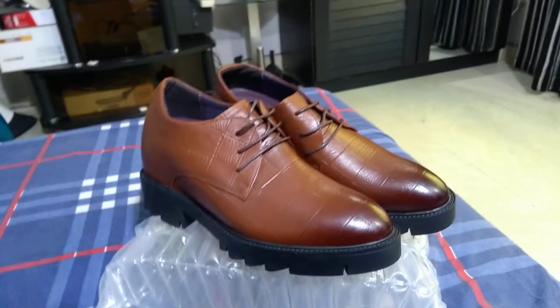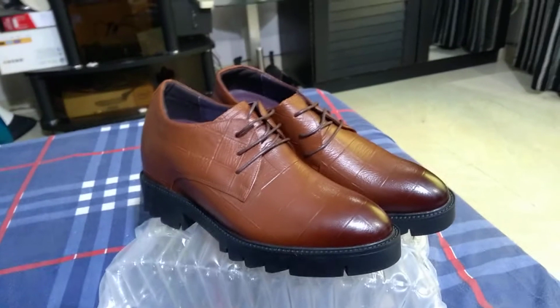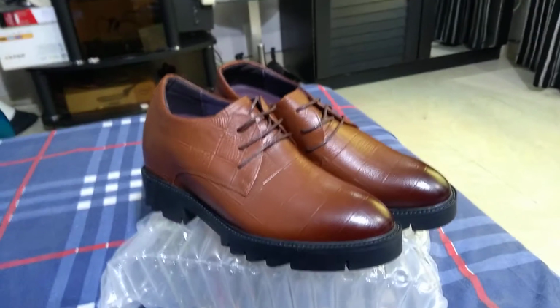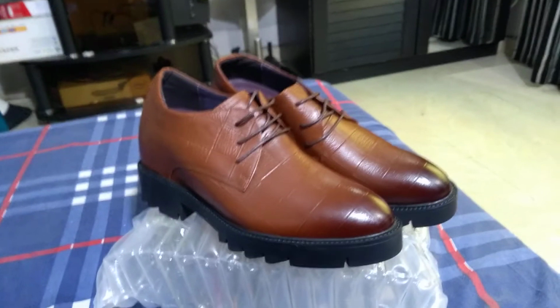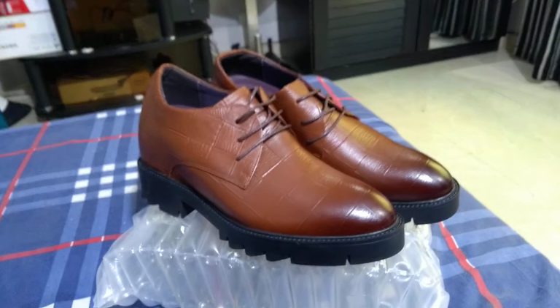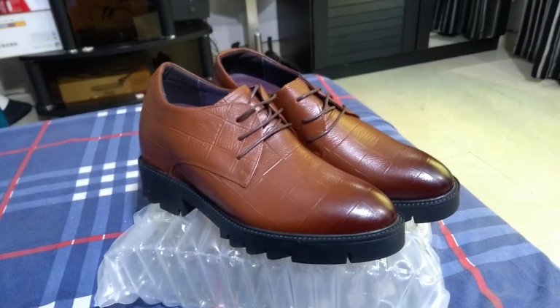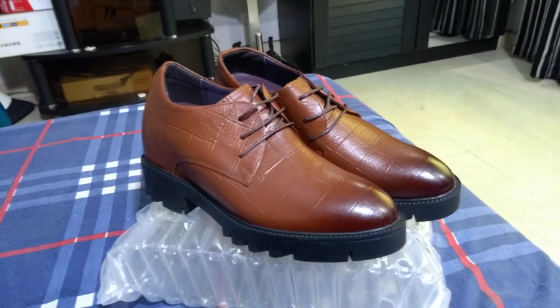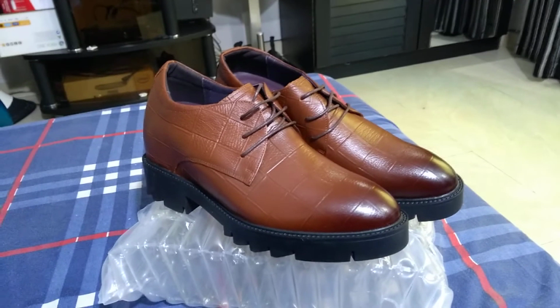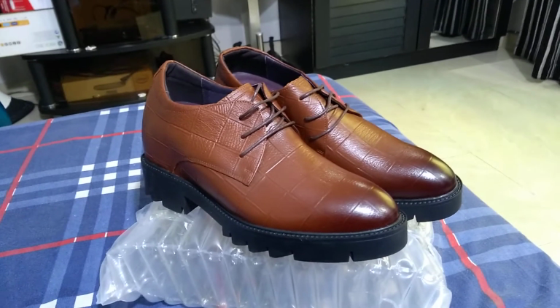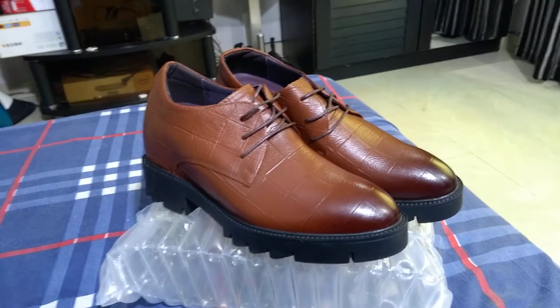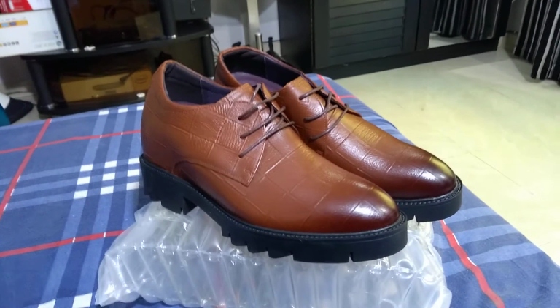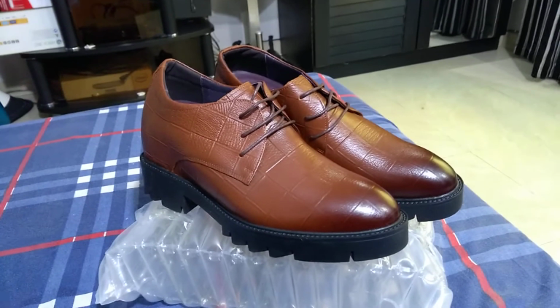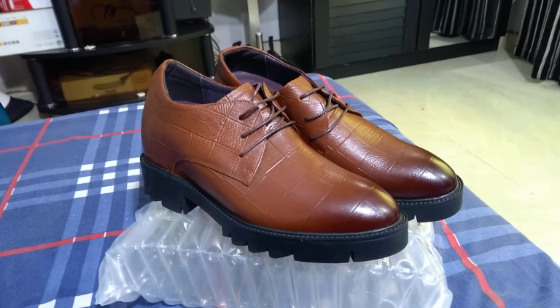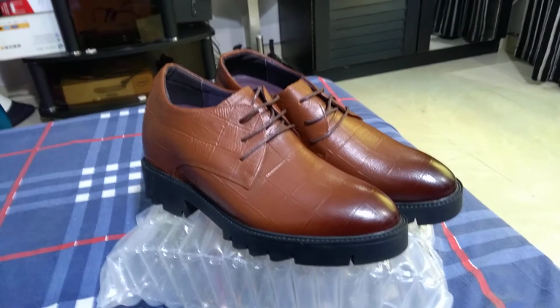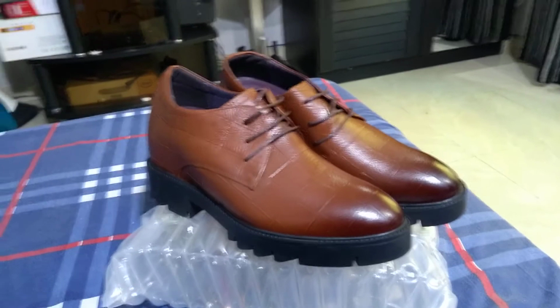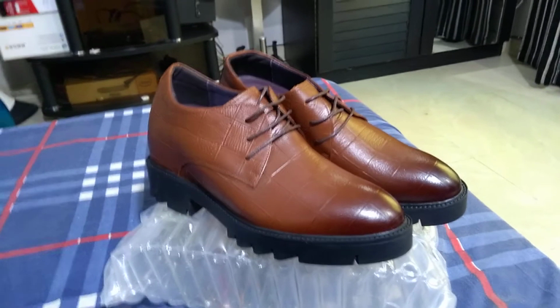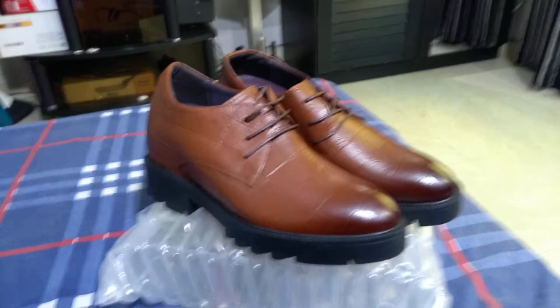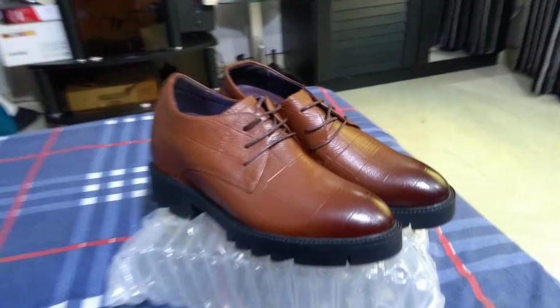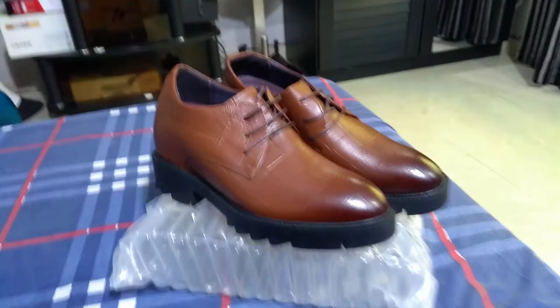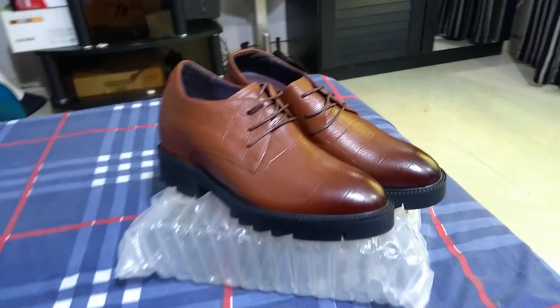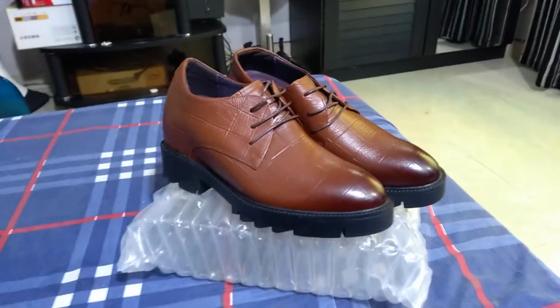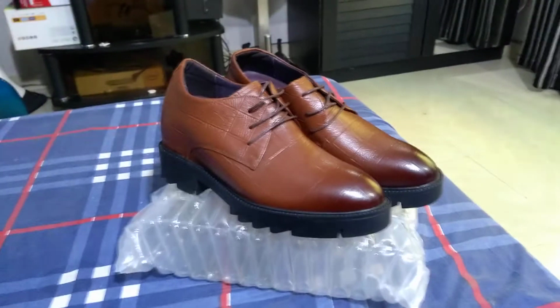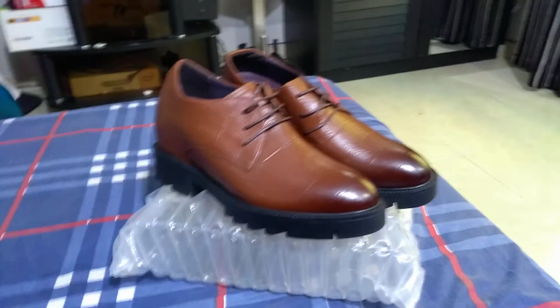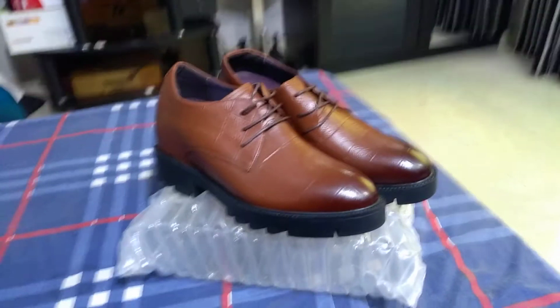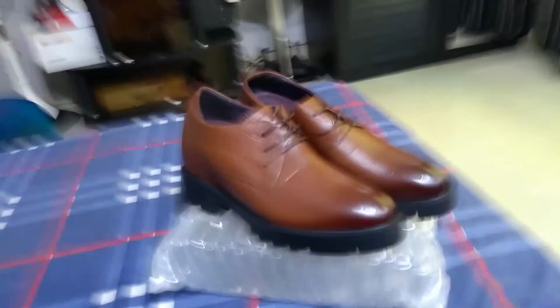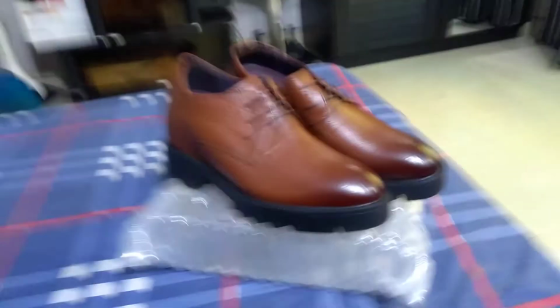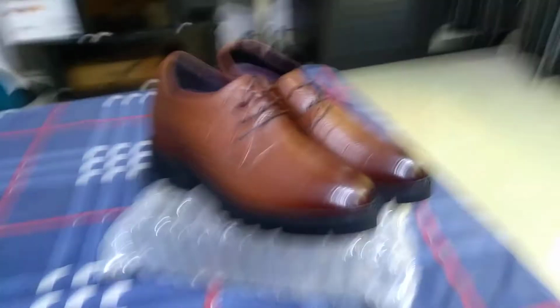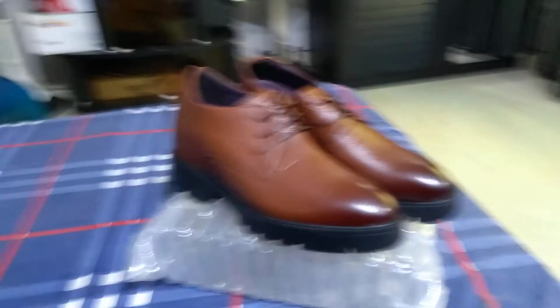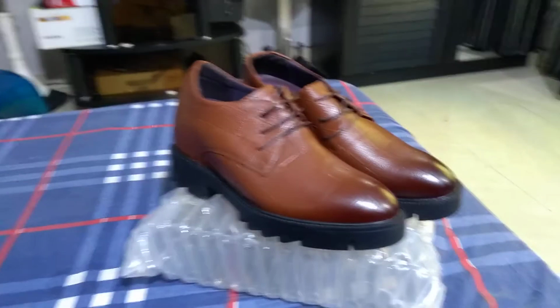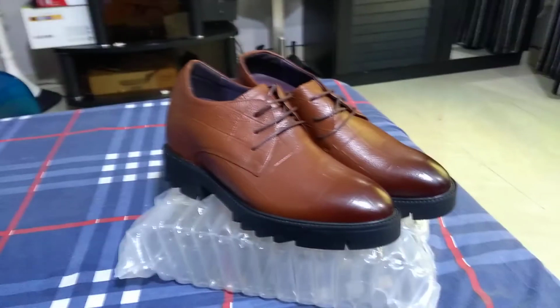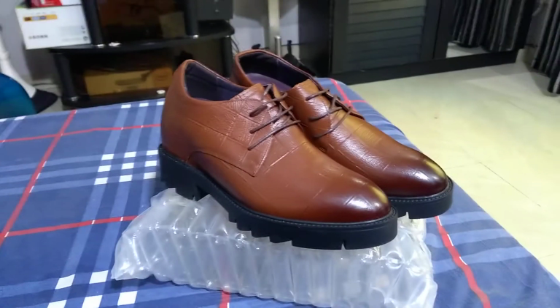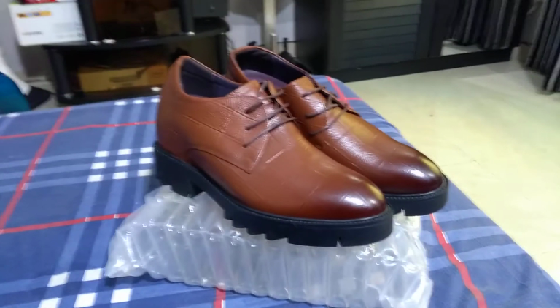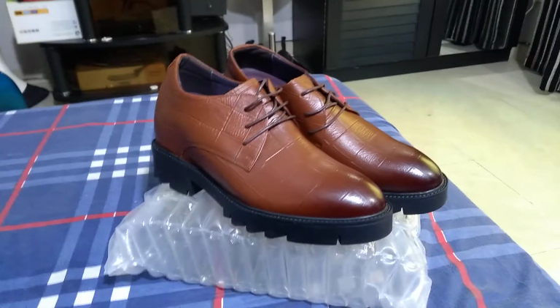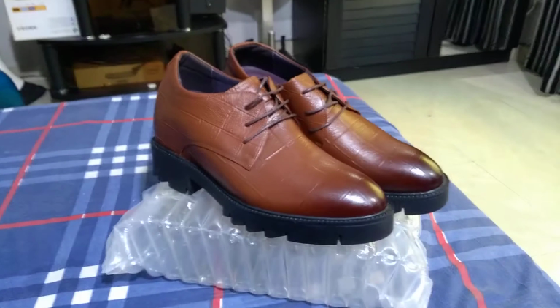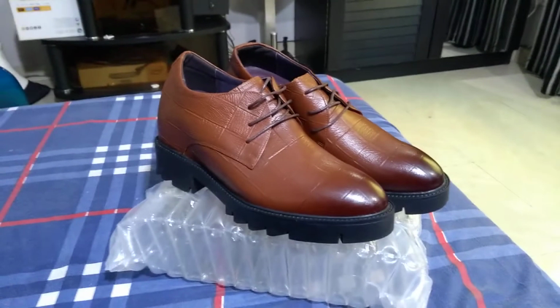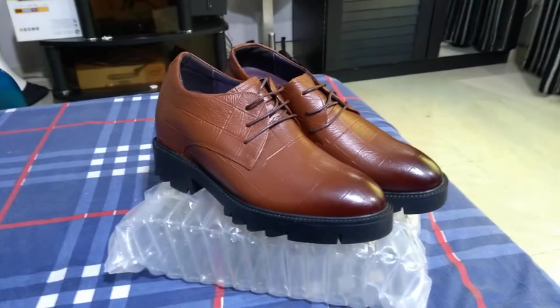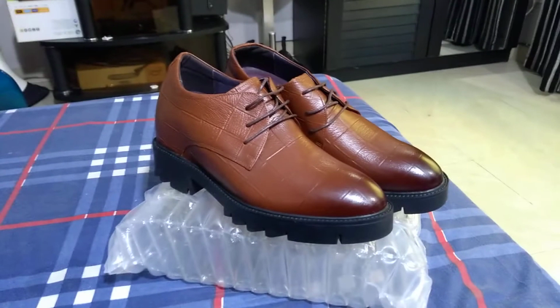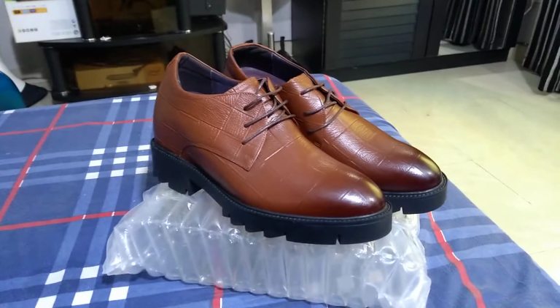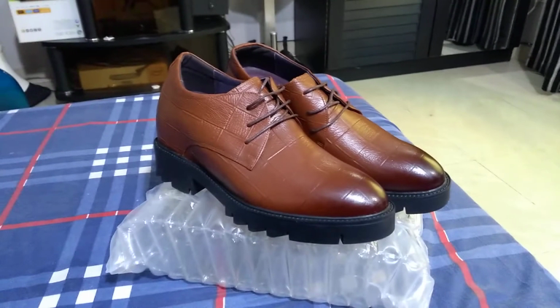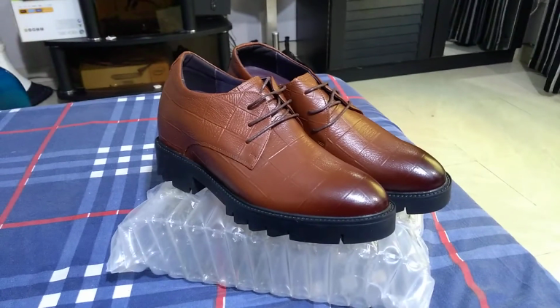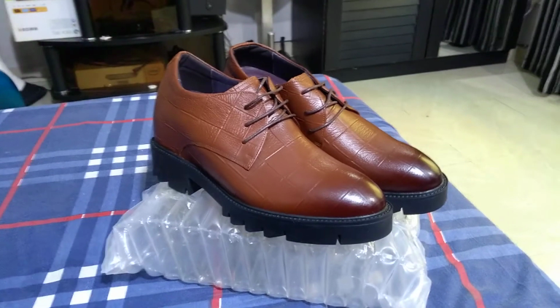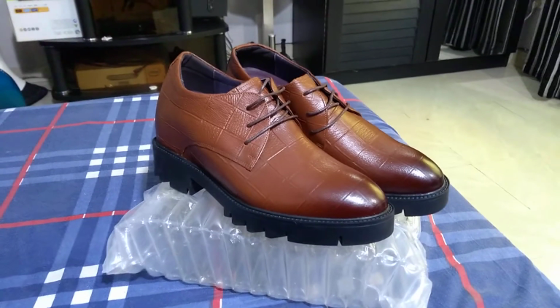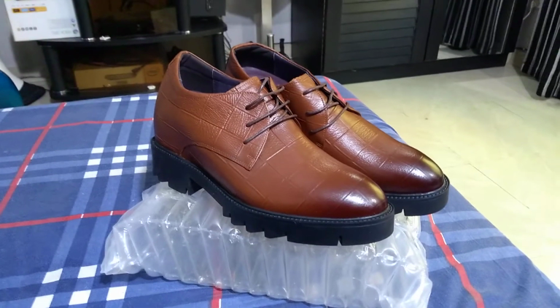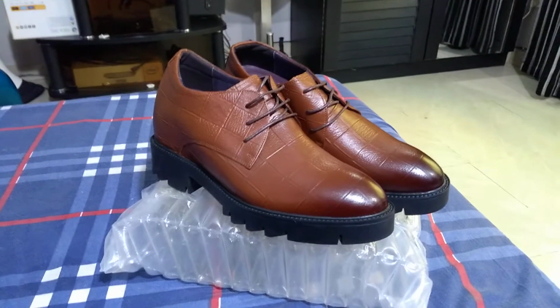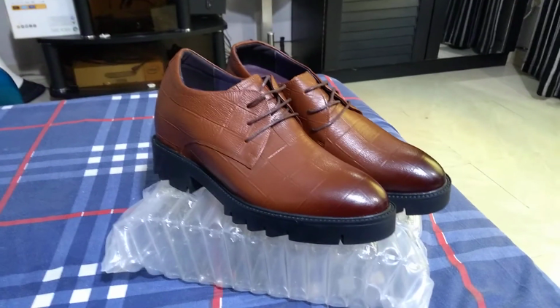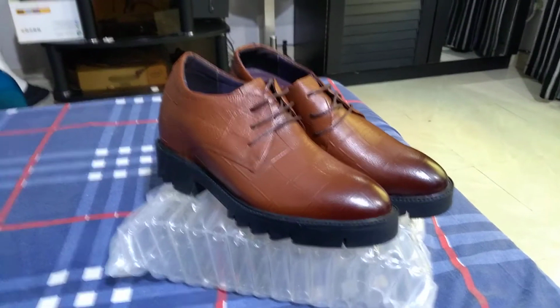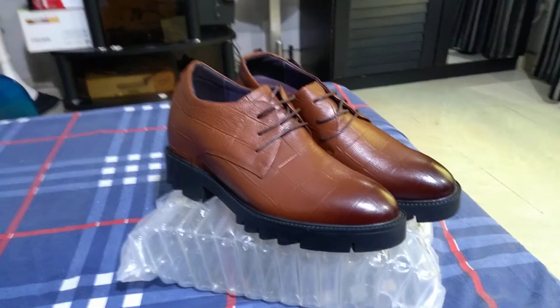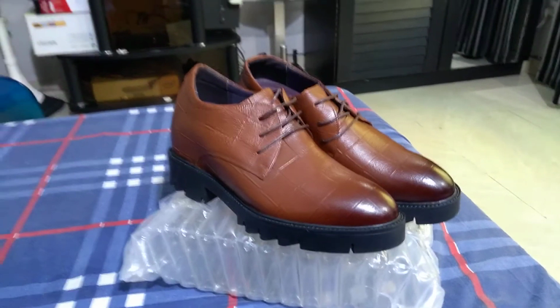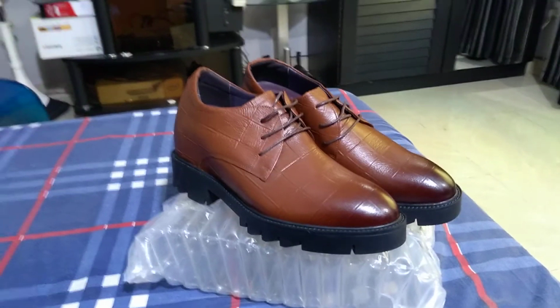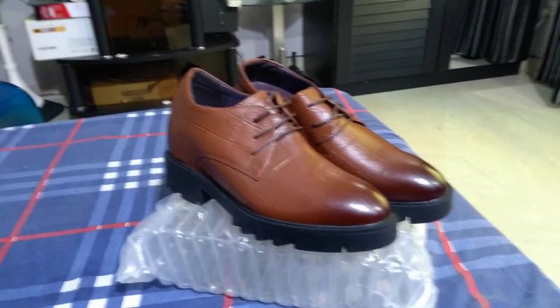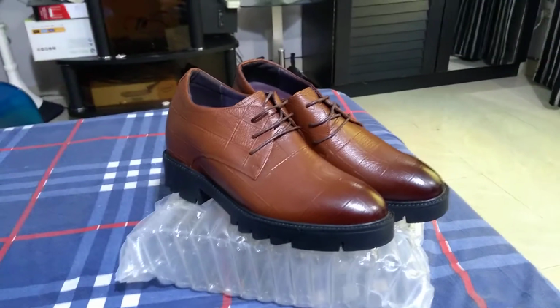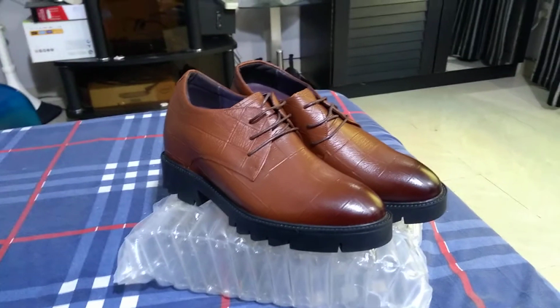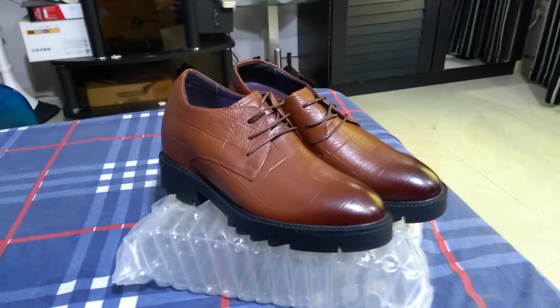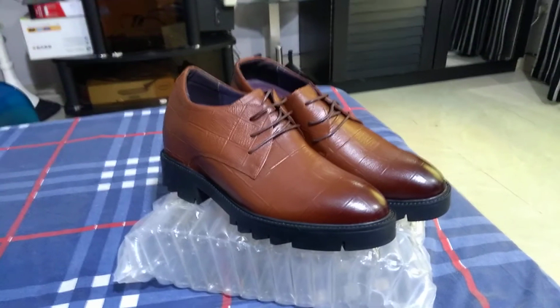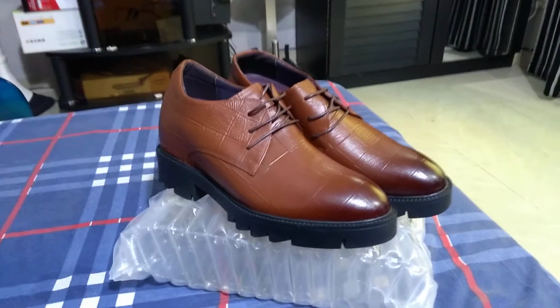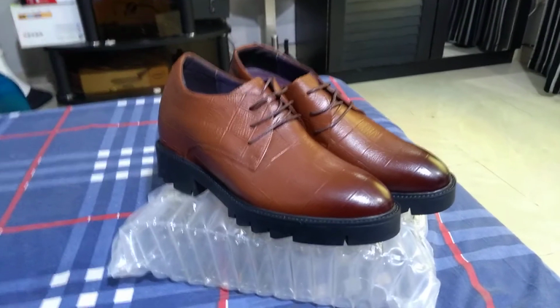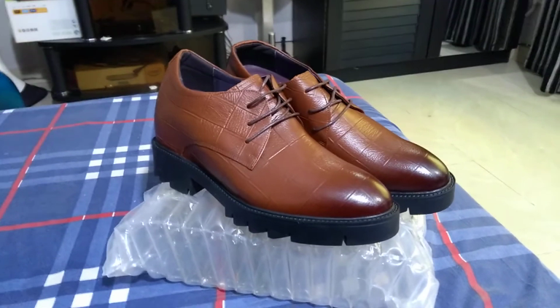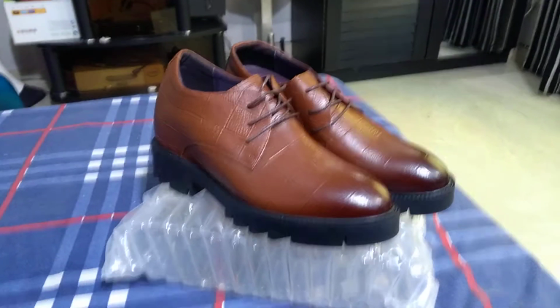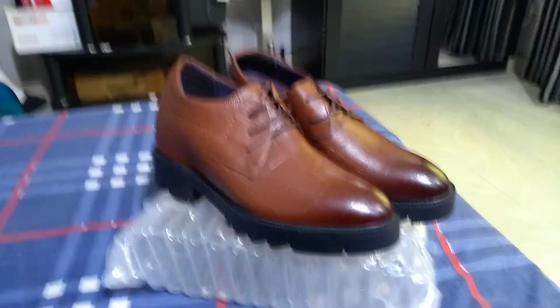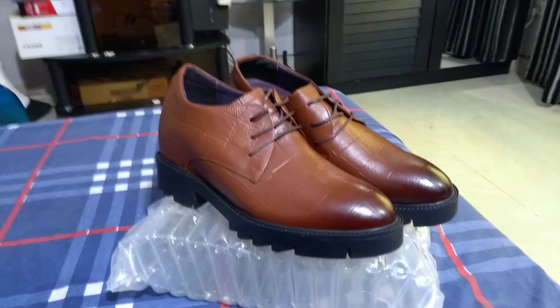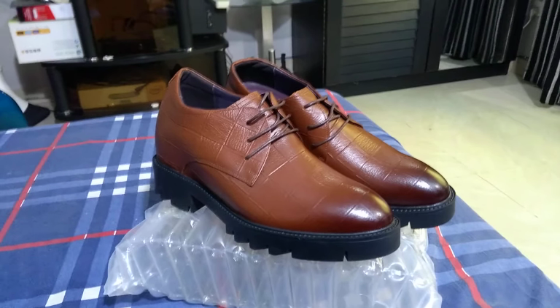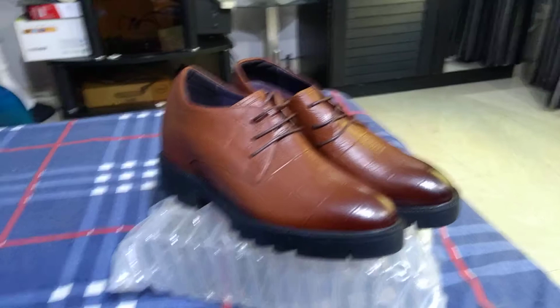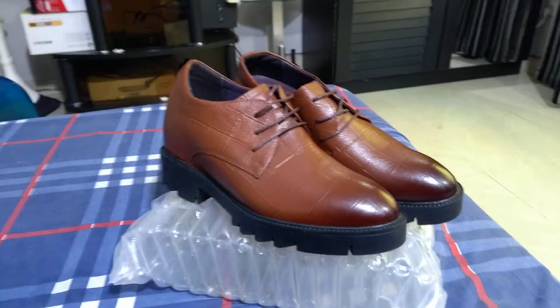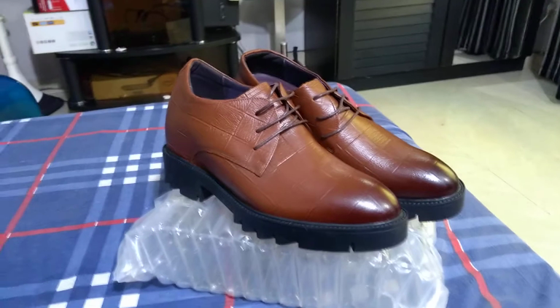It comes with a 1-year replacement warranty and is made of genuine leather. It can be arranged in all sizes.